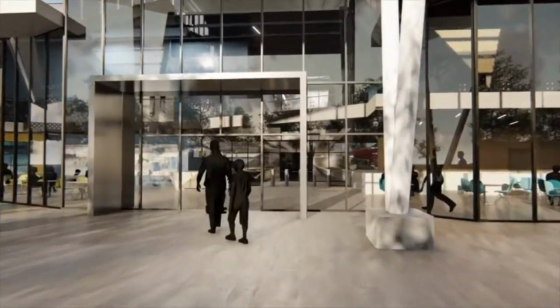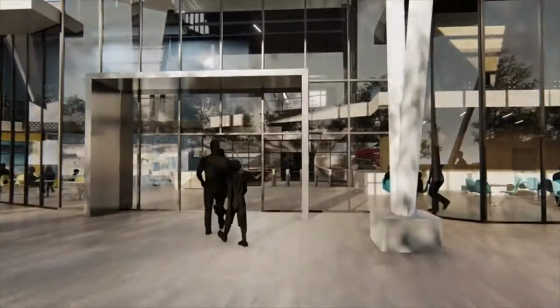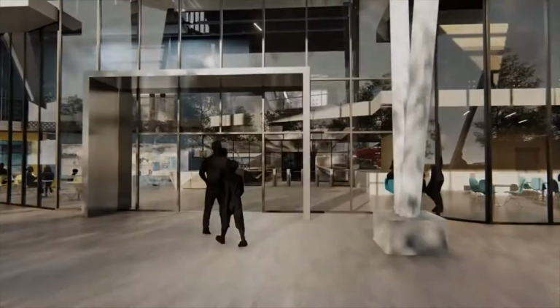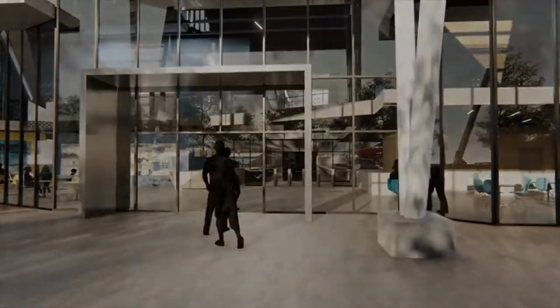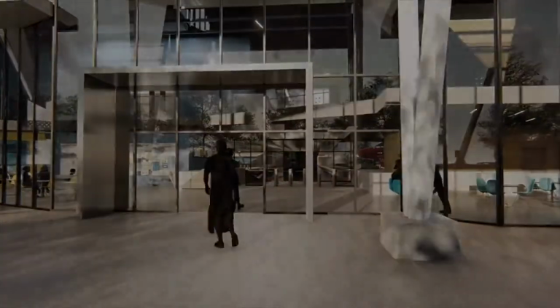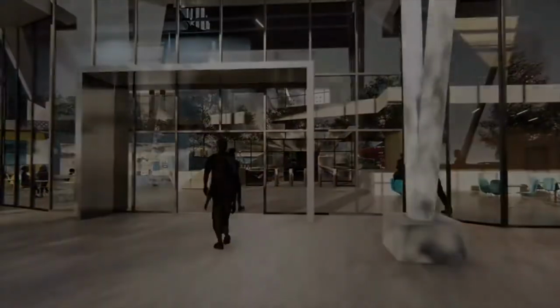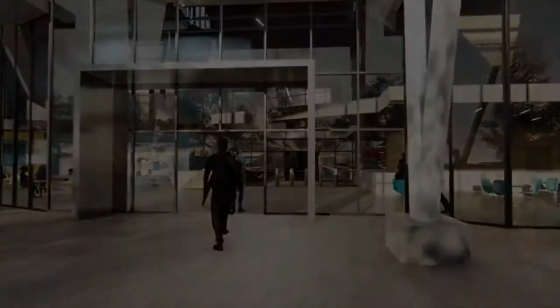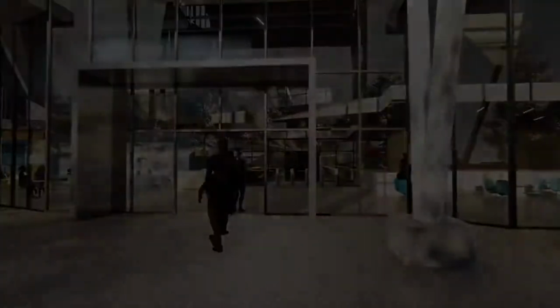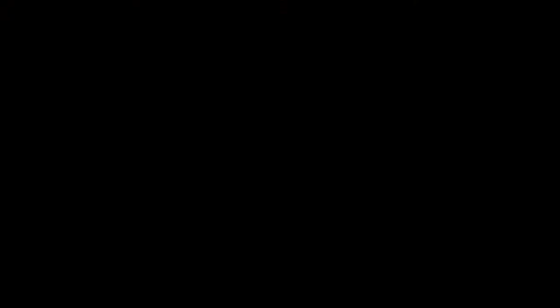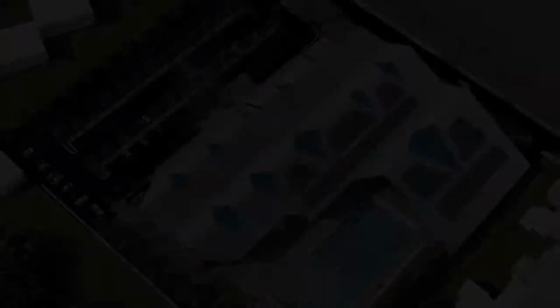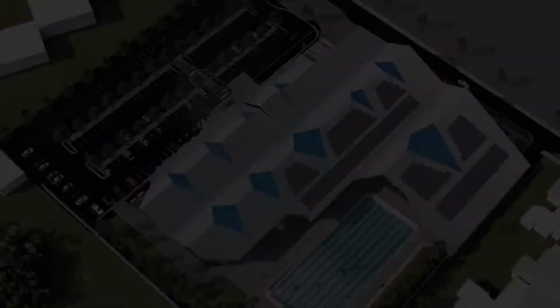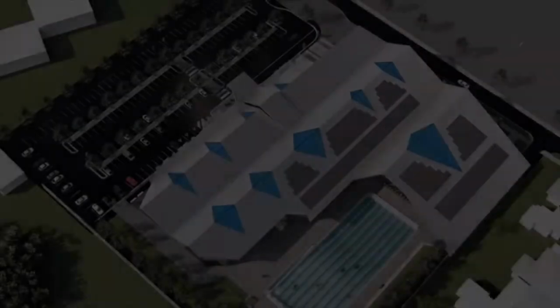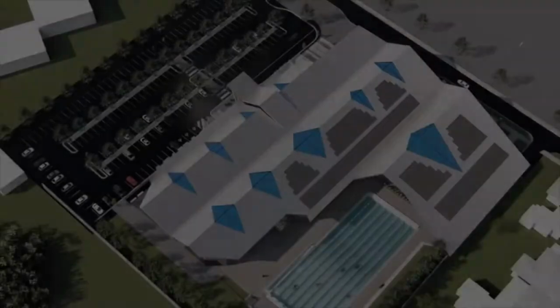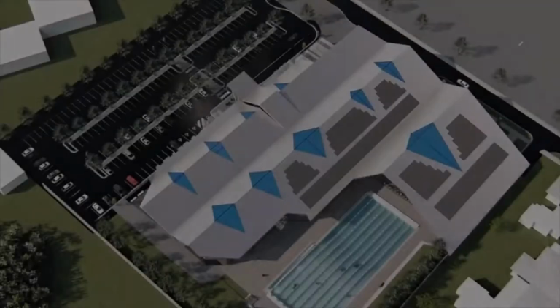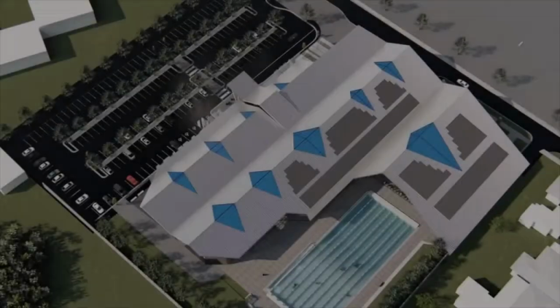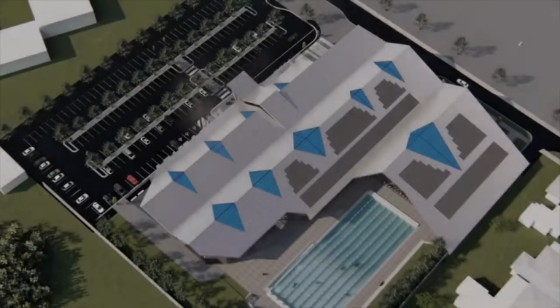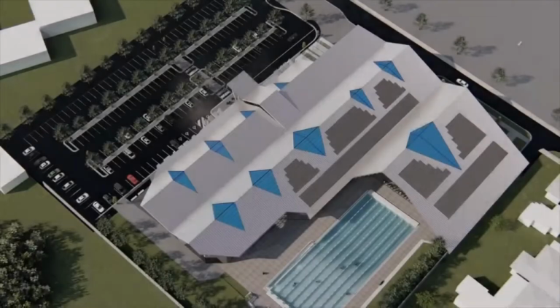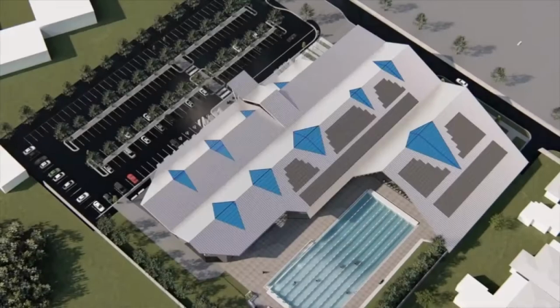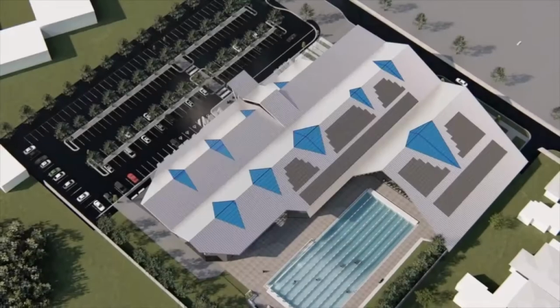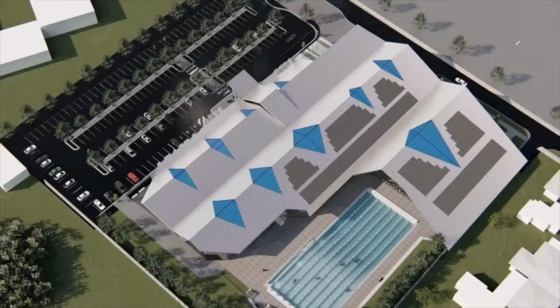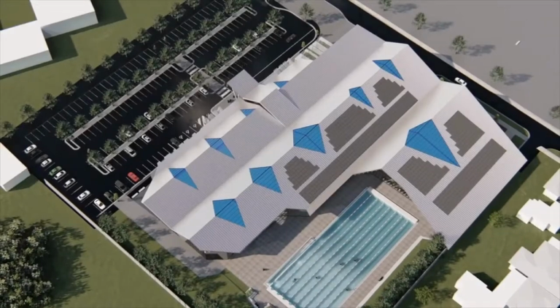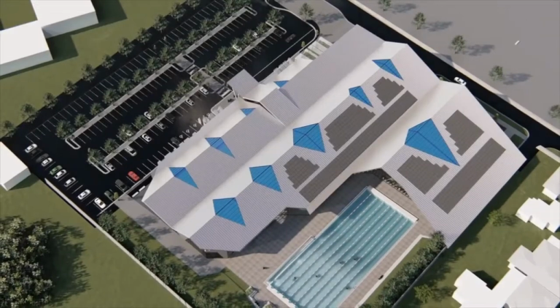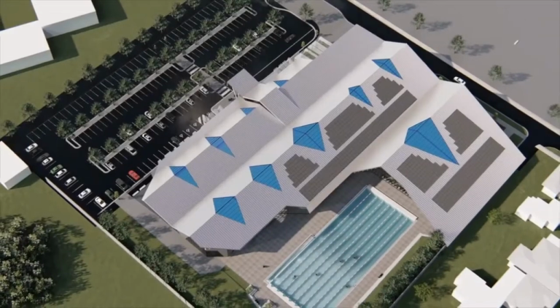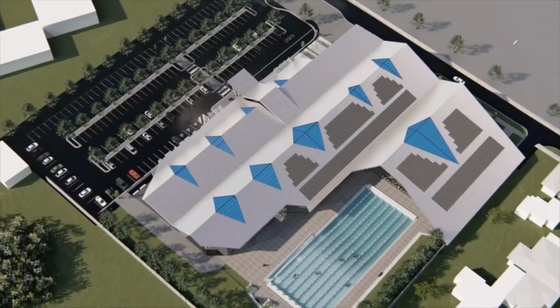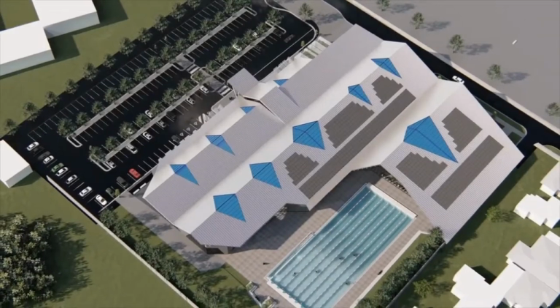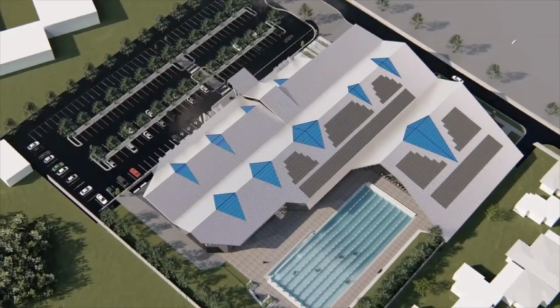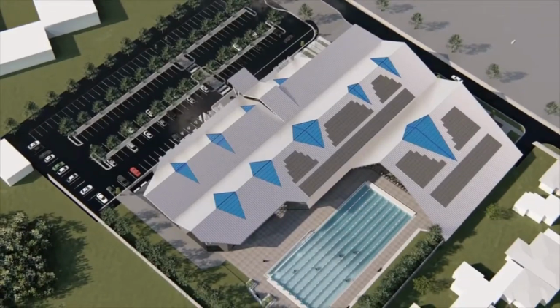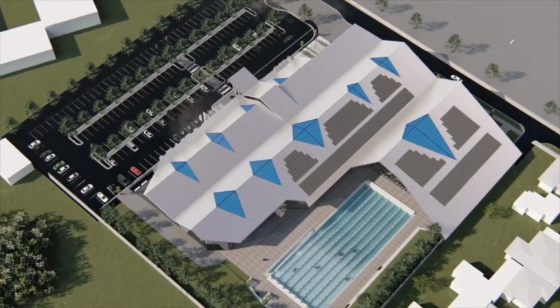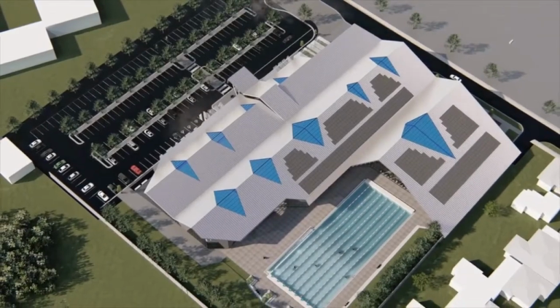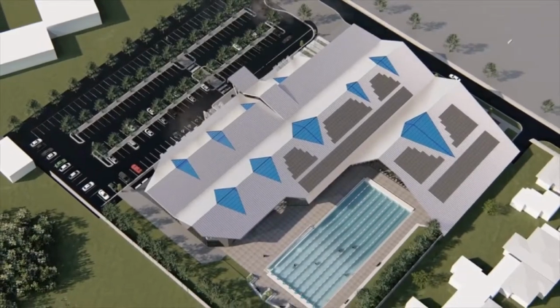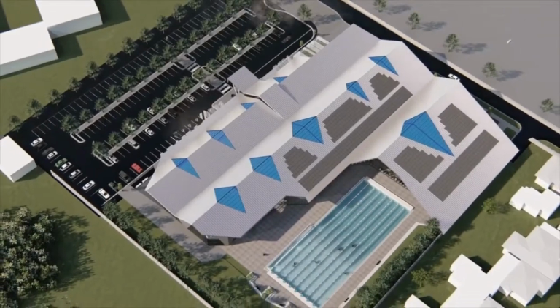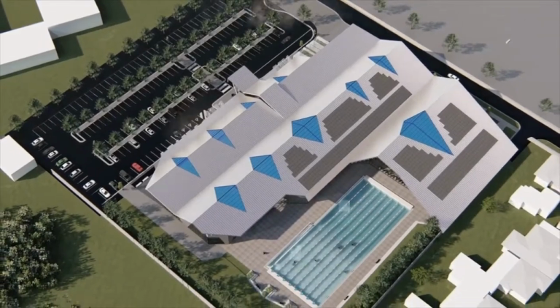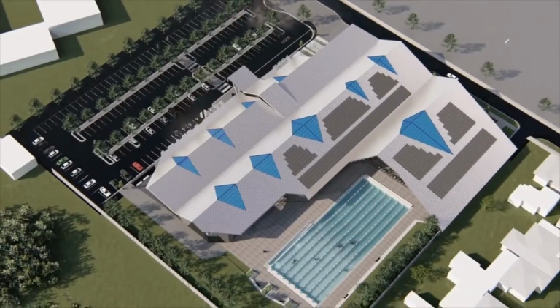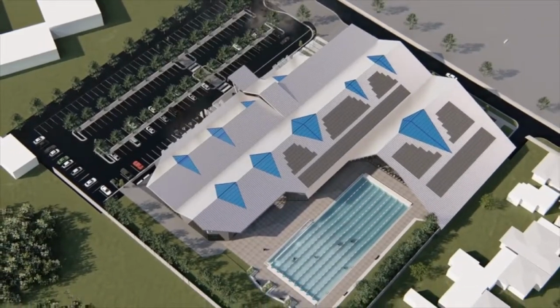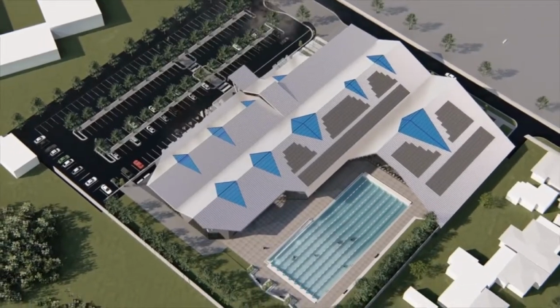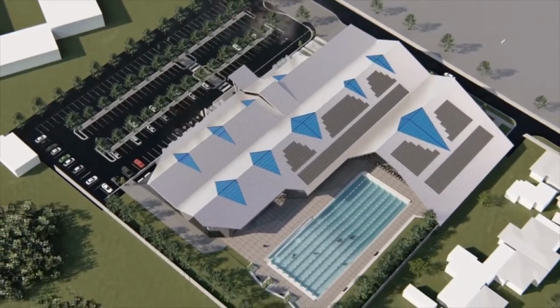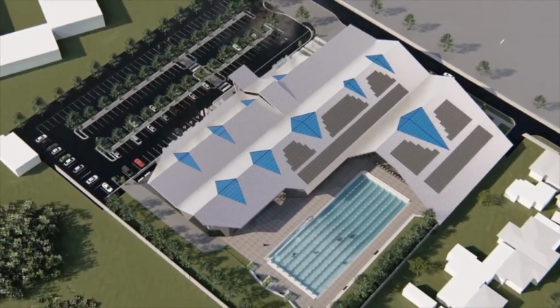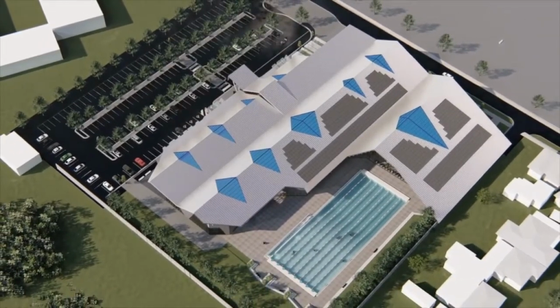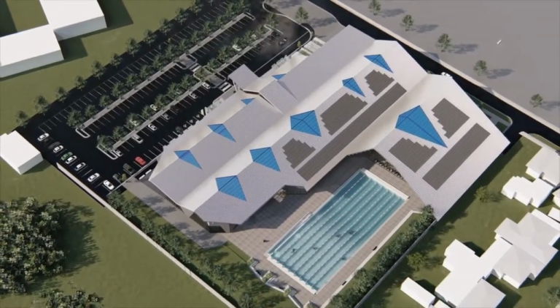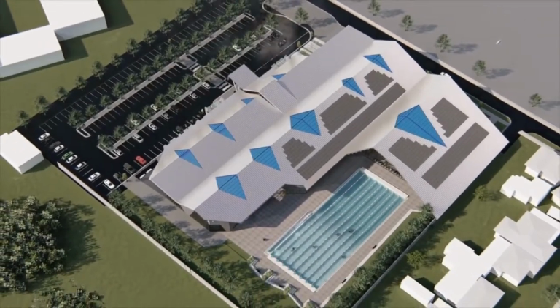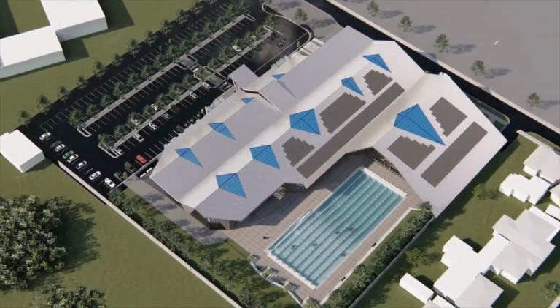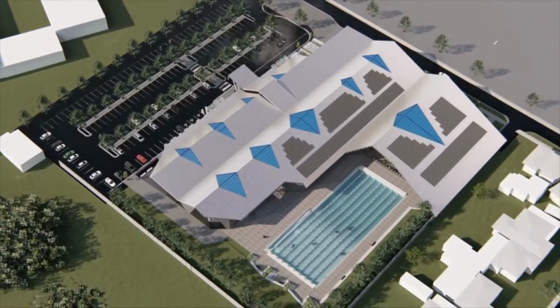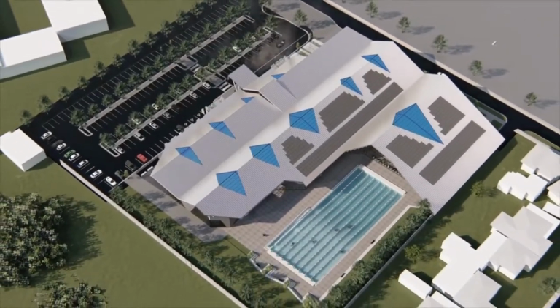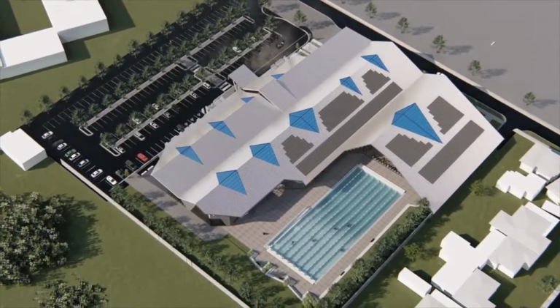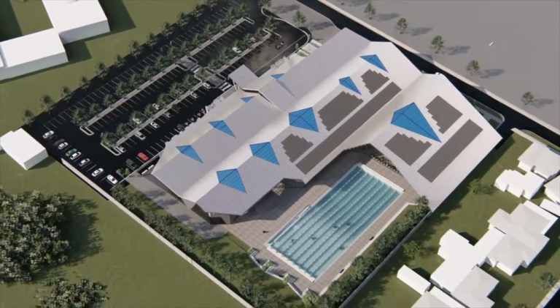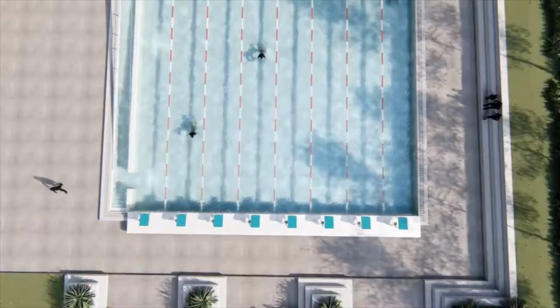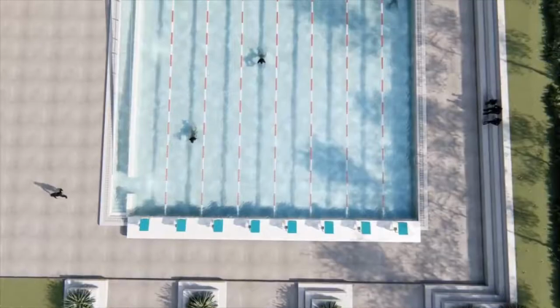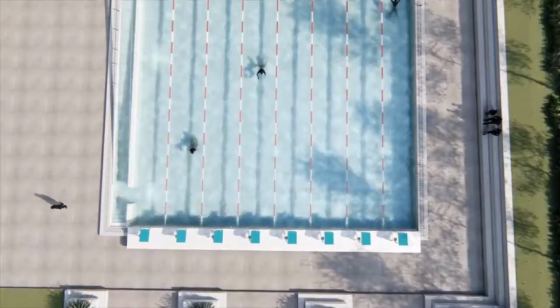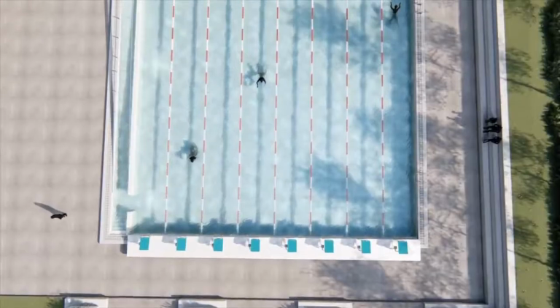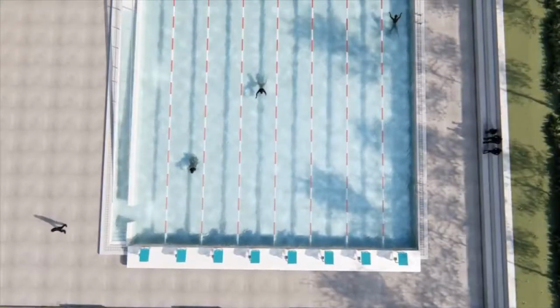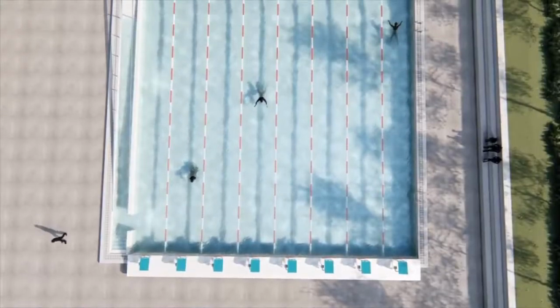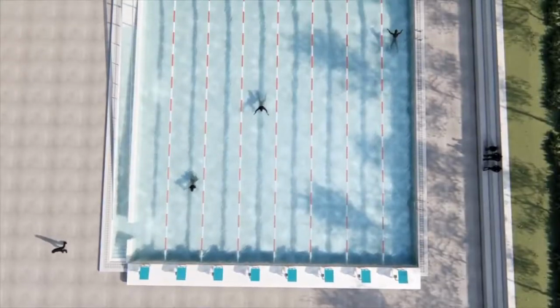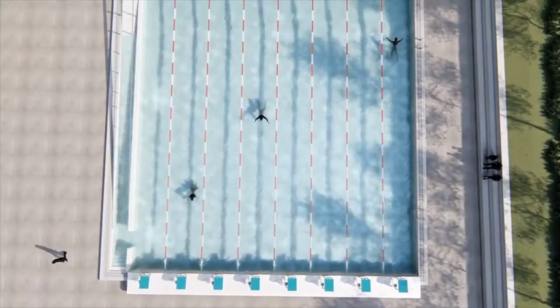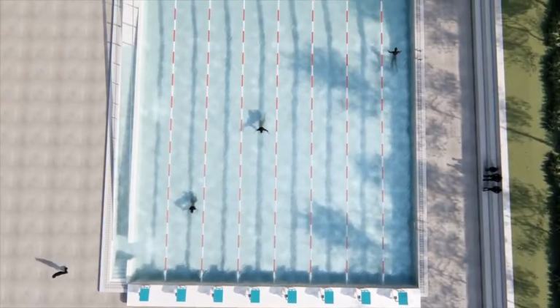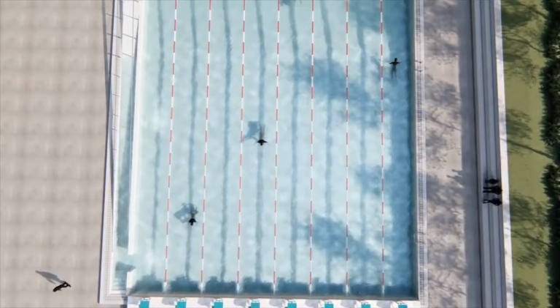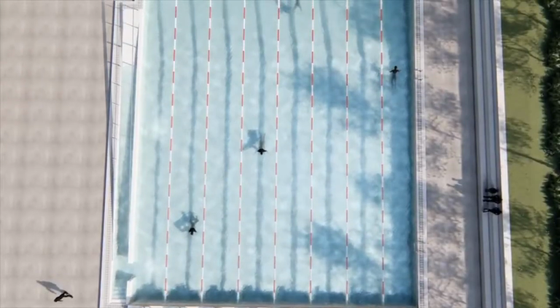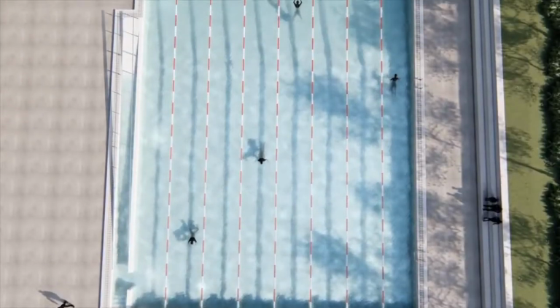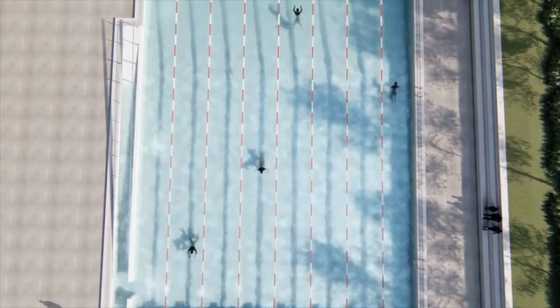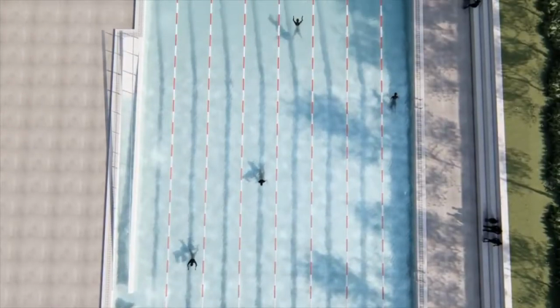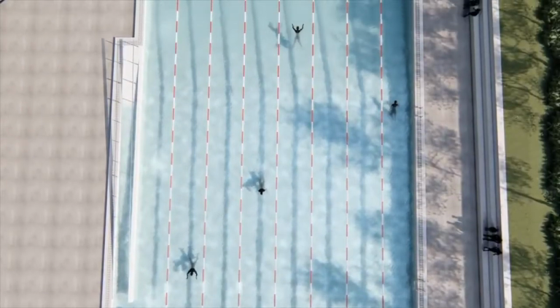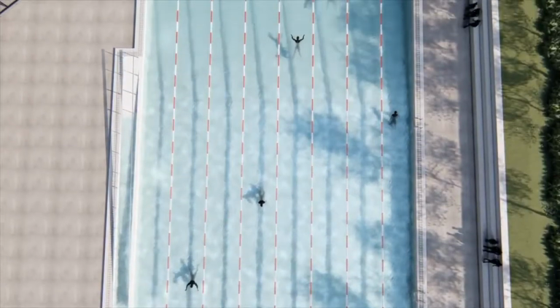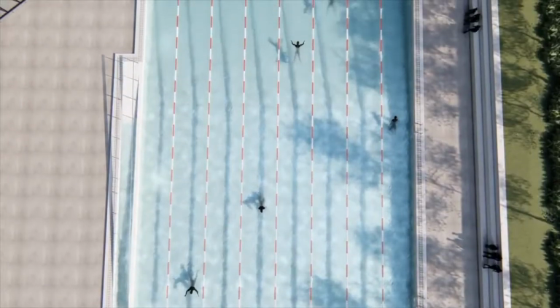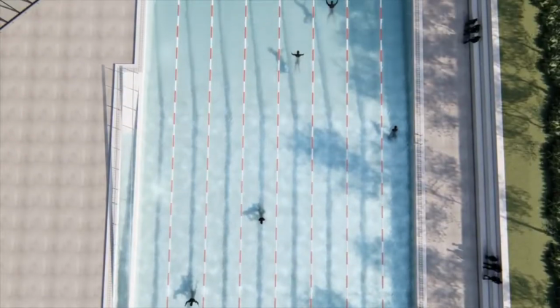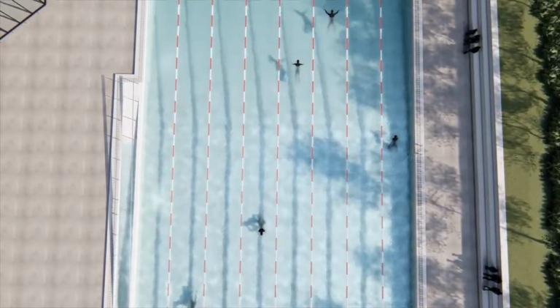Central to the layout of the new centre is the 50 metre outdoor pool, designed for both lap swimming and recreational use.